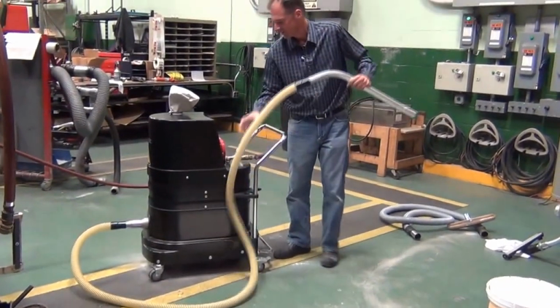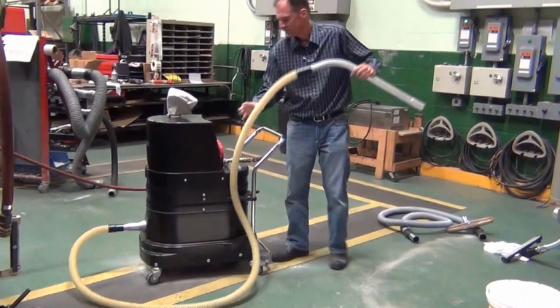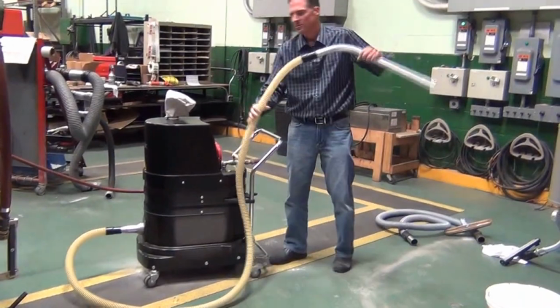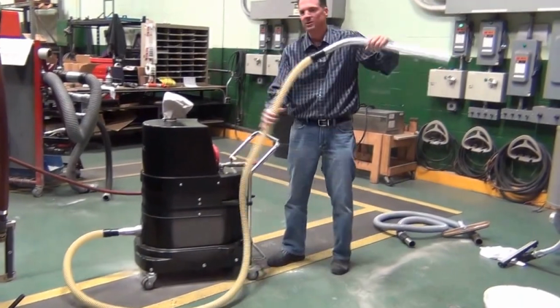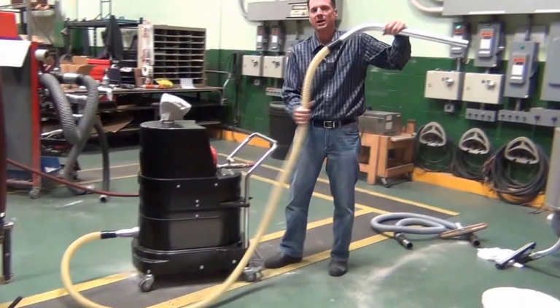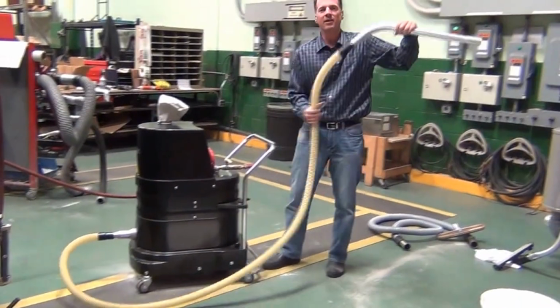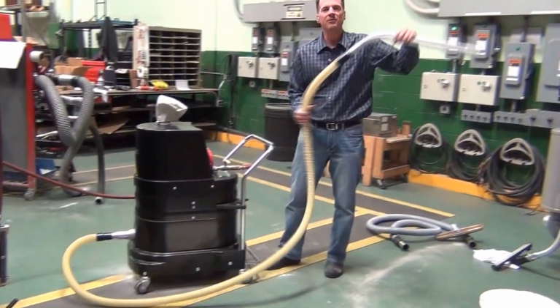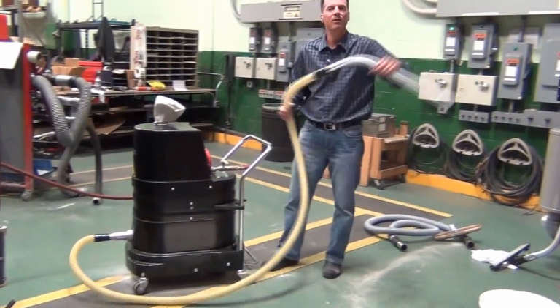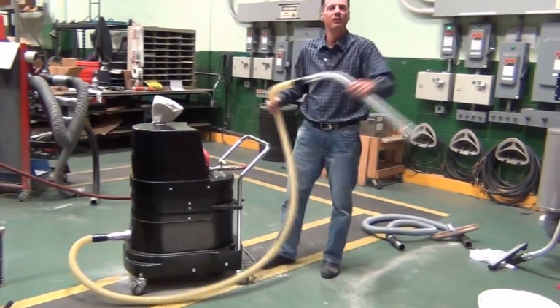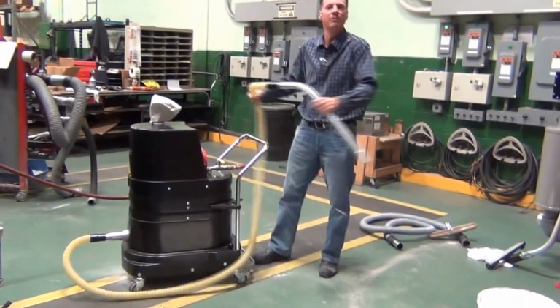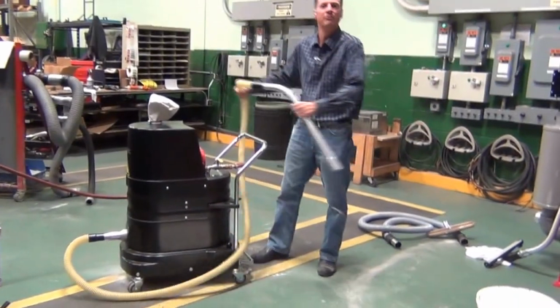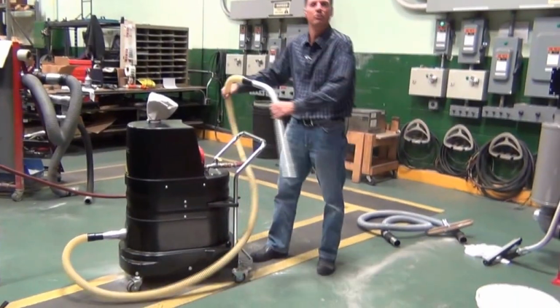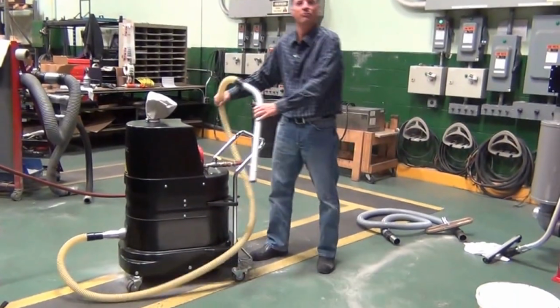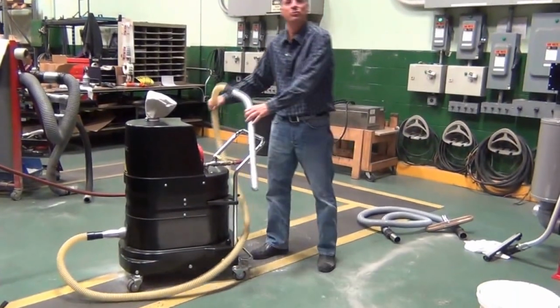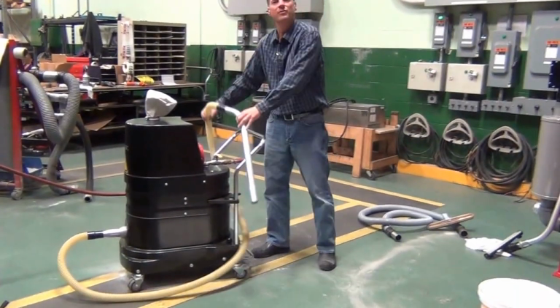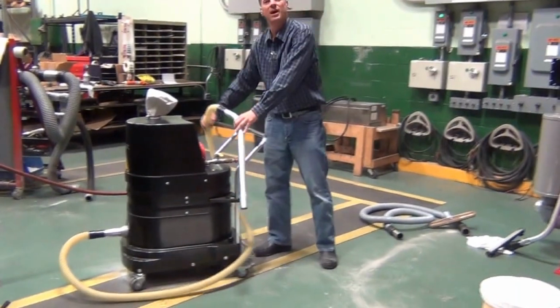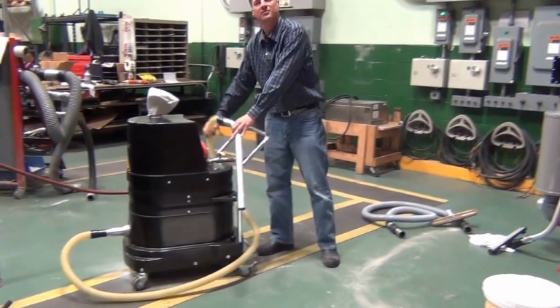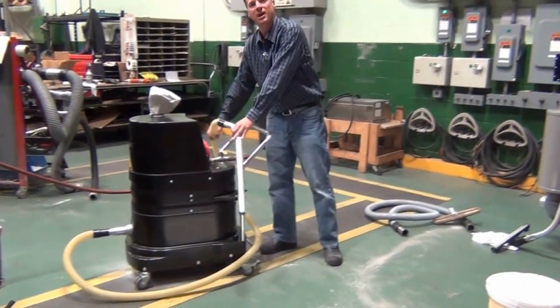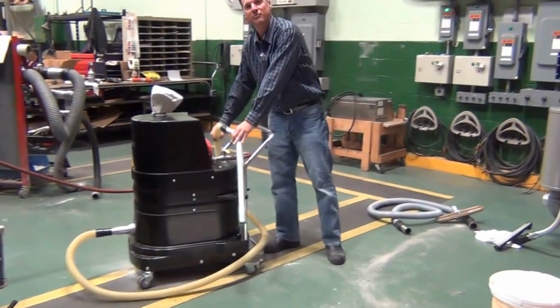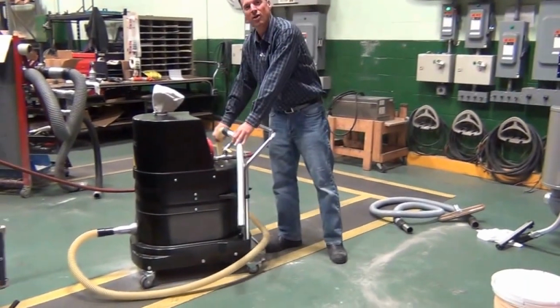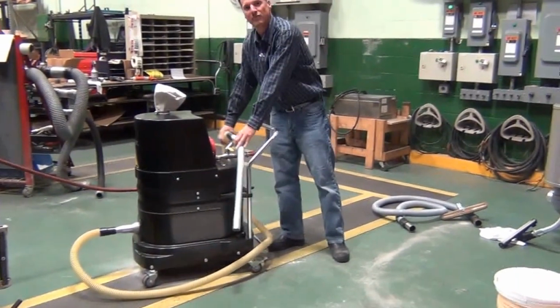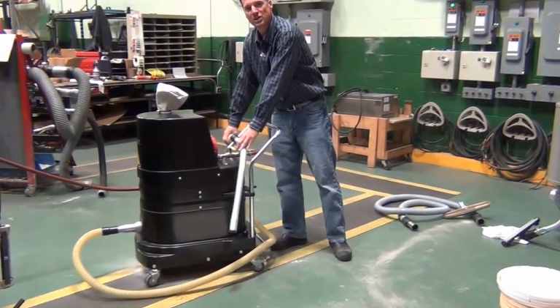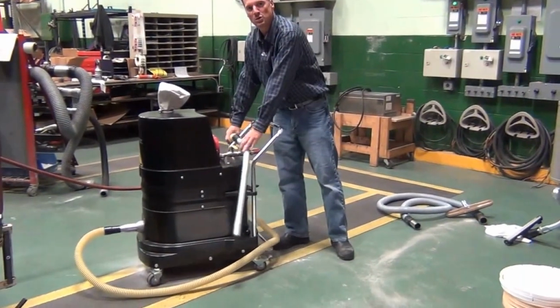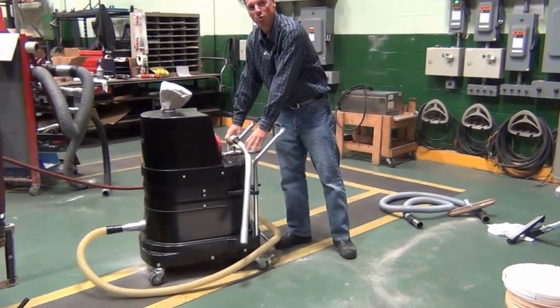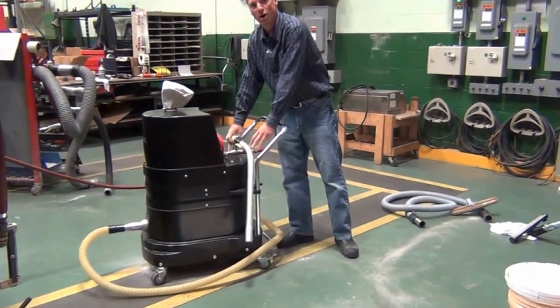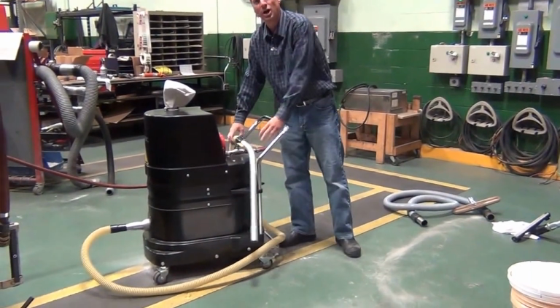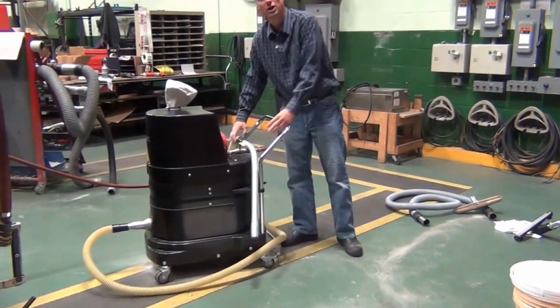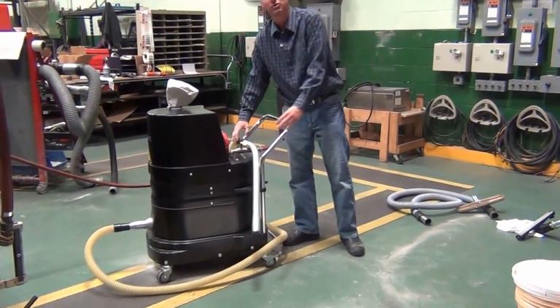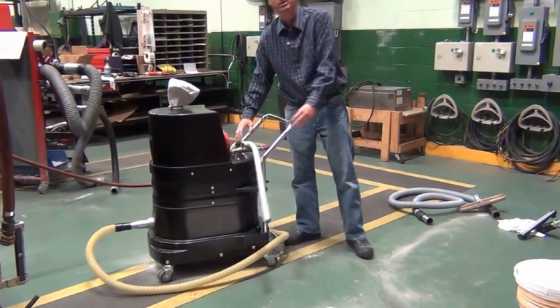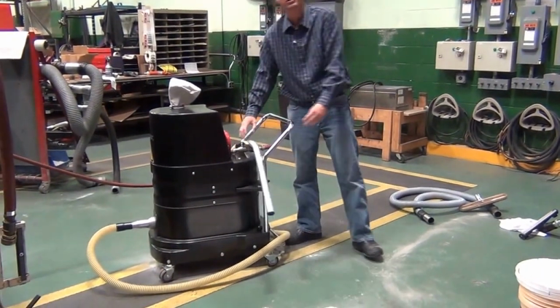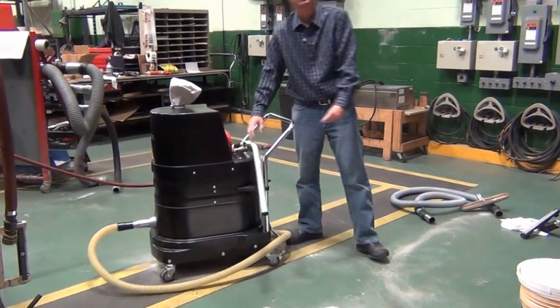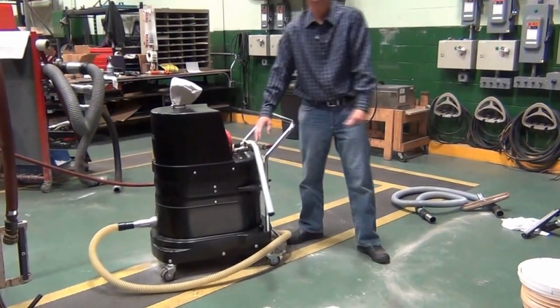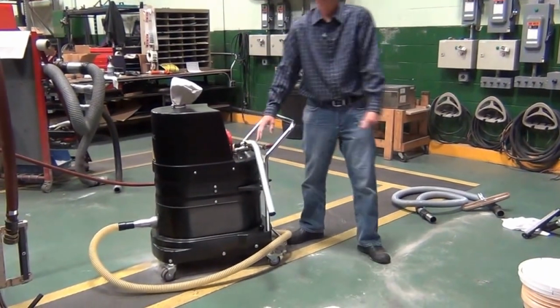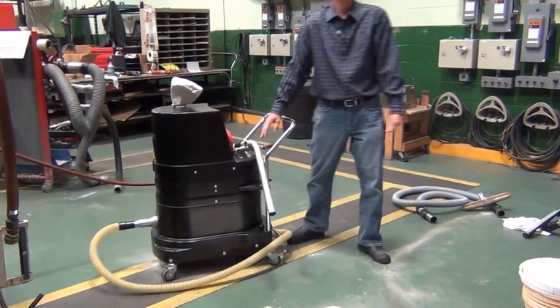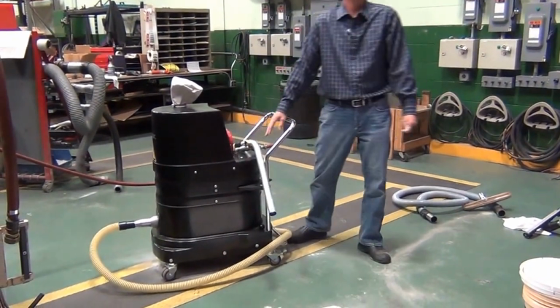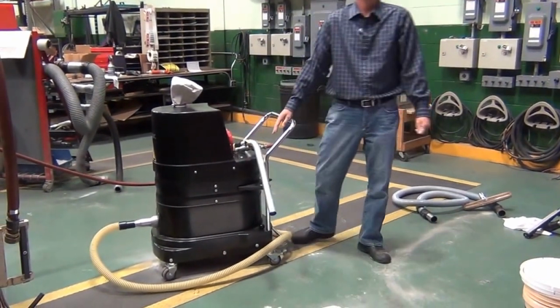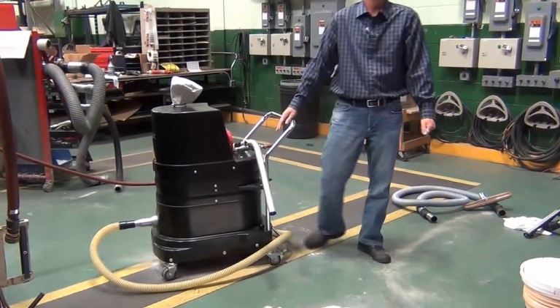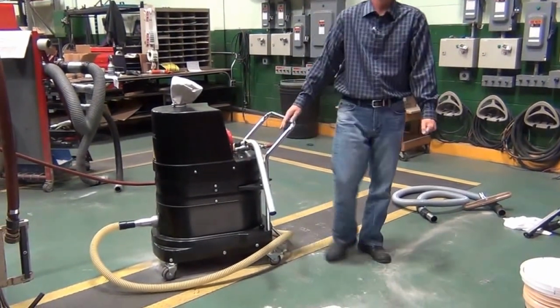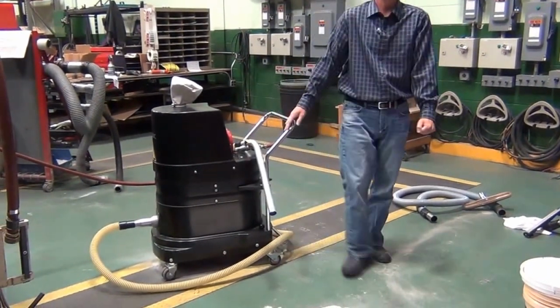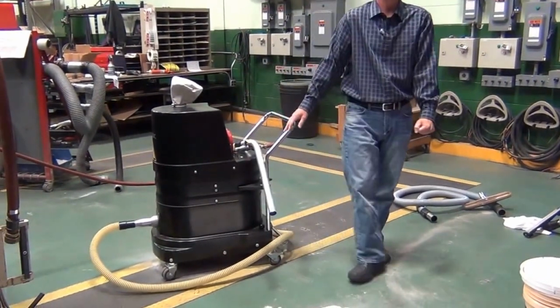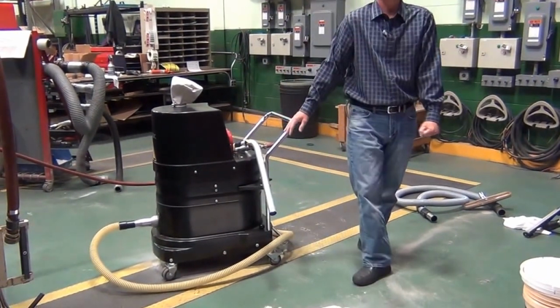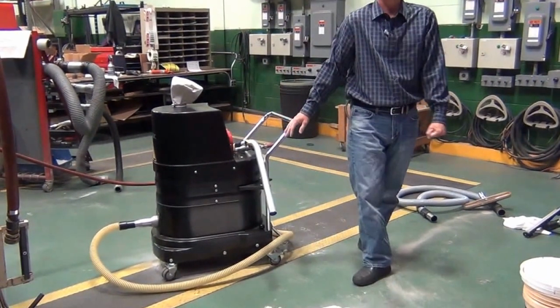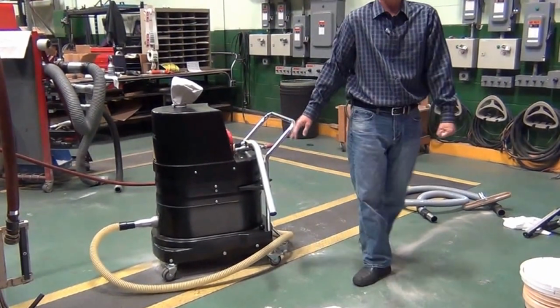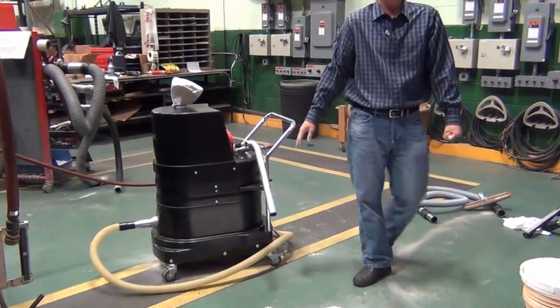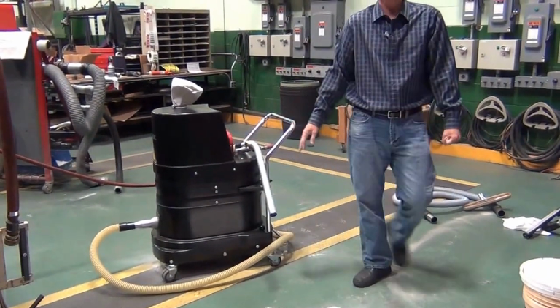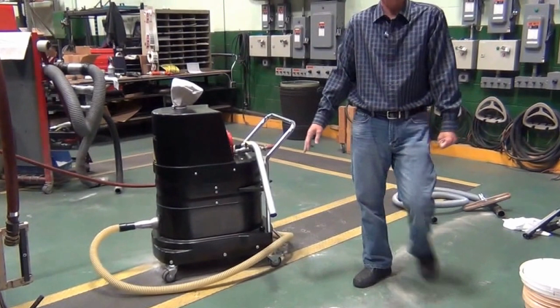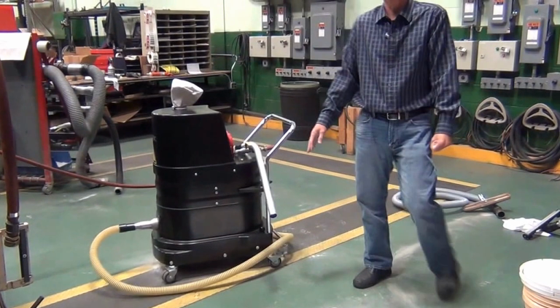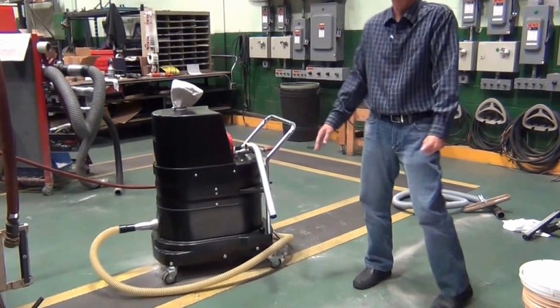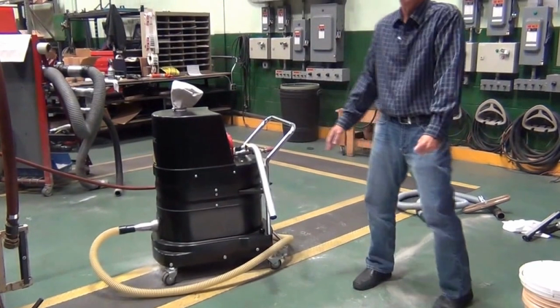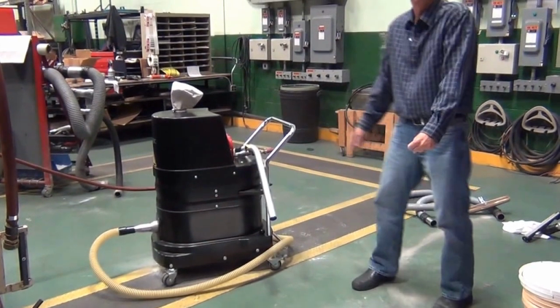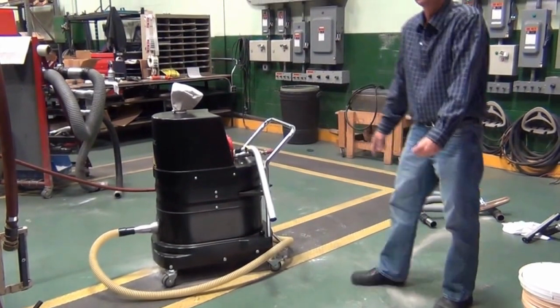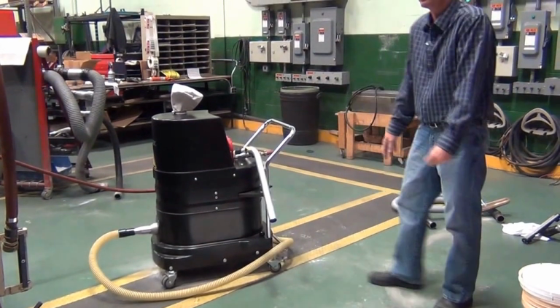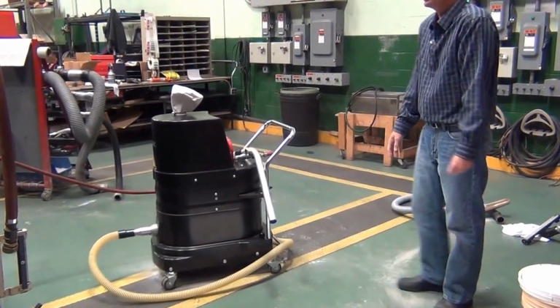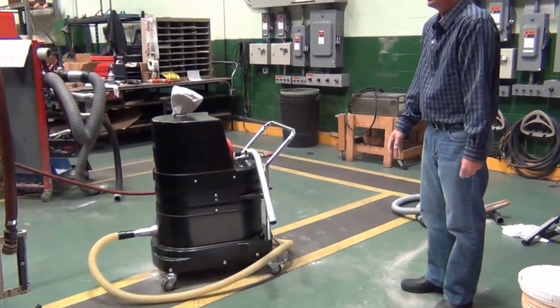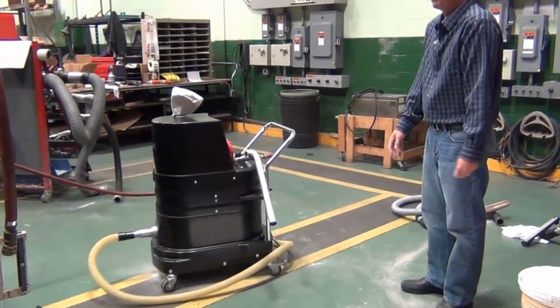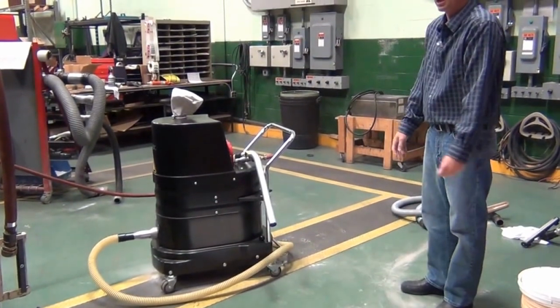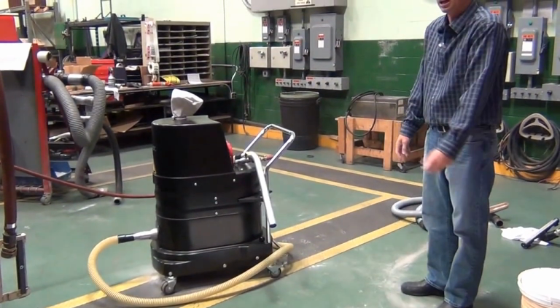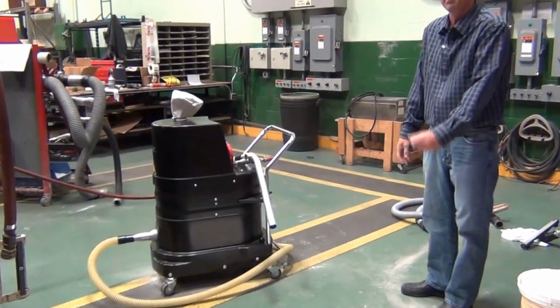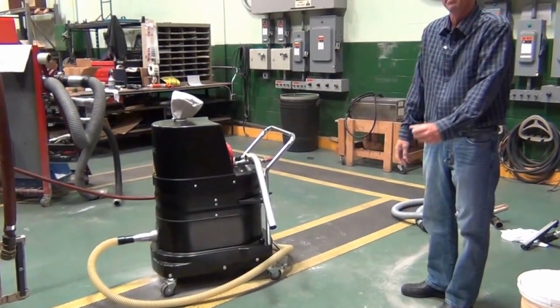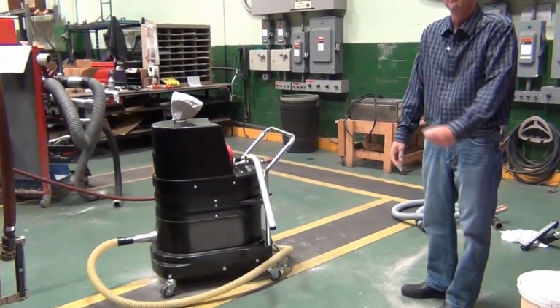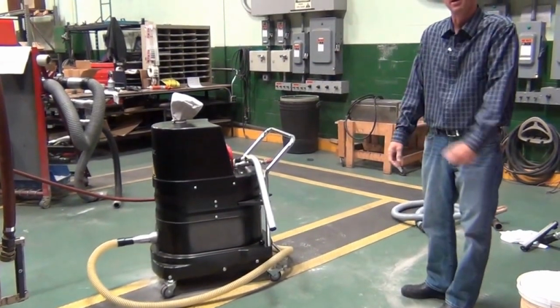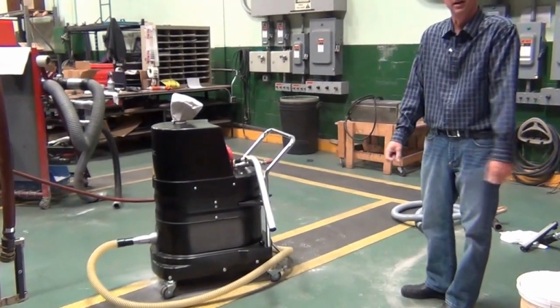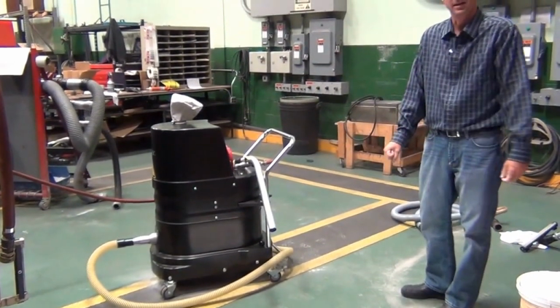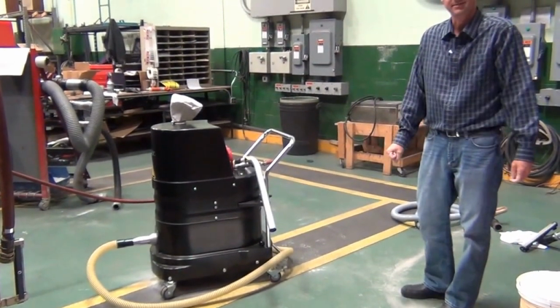Again, that's been a review of RUBOX's FRV100 Explosion Proof Vacuum, air powered, picking up bentonite.